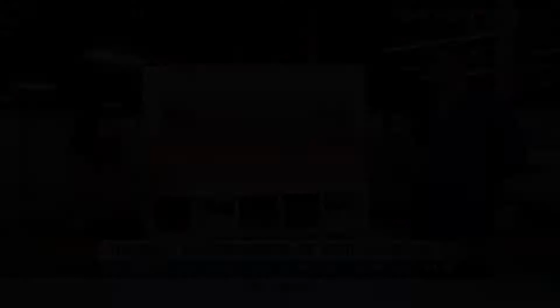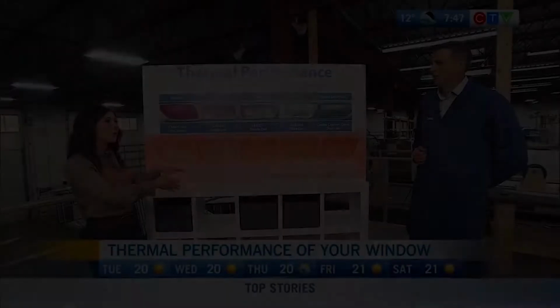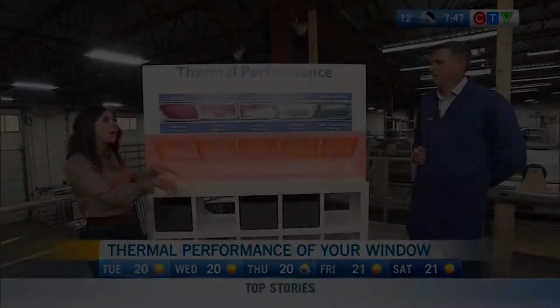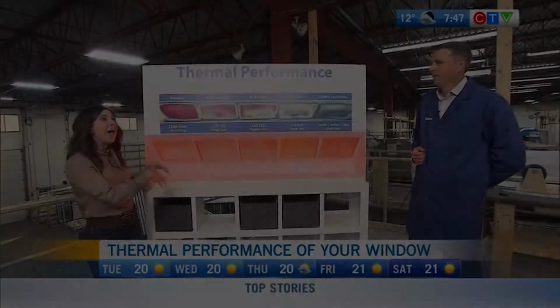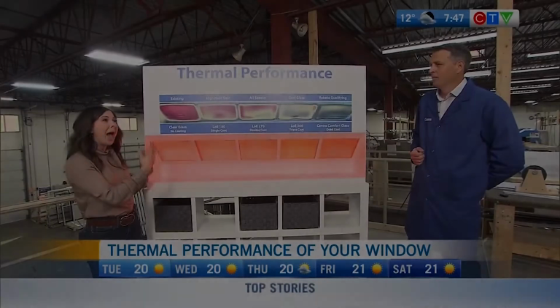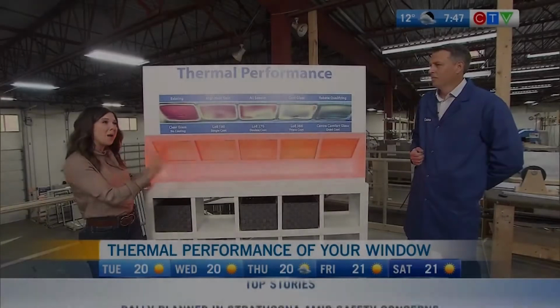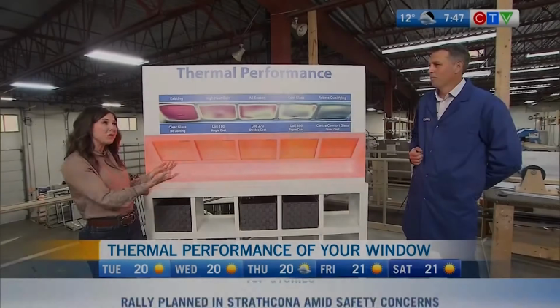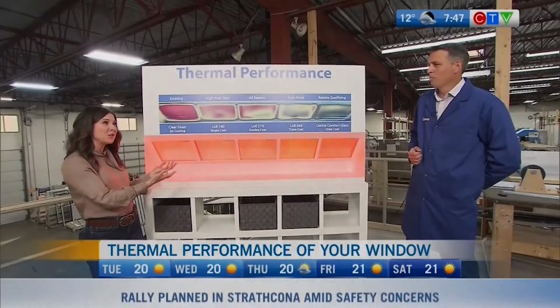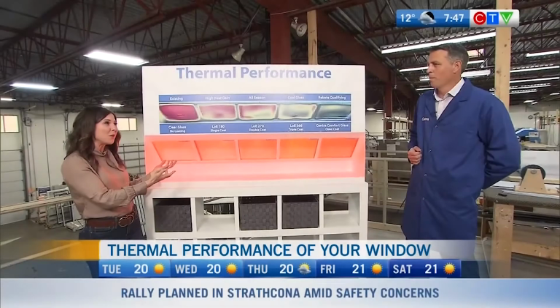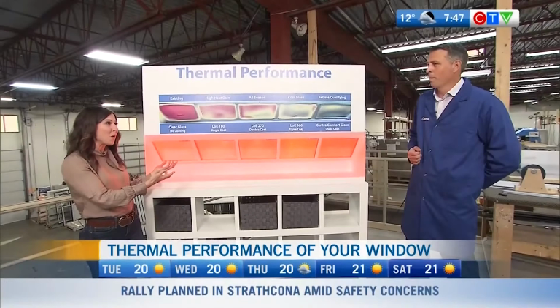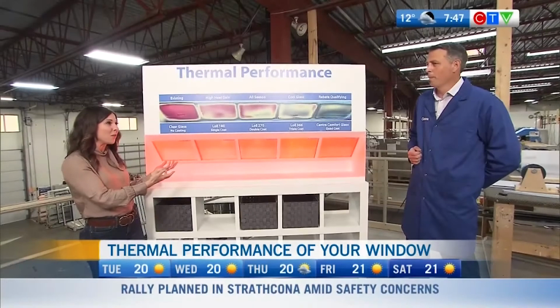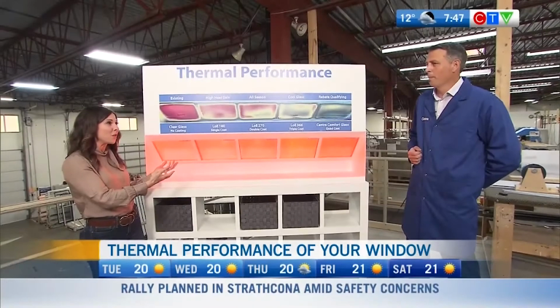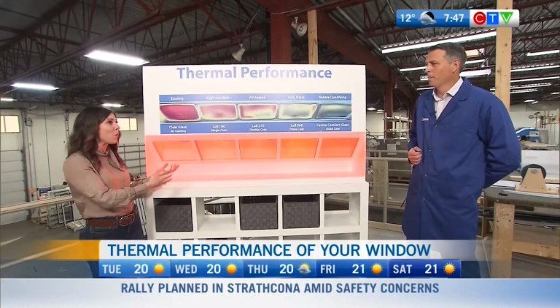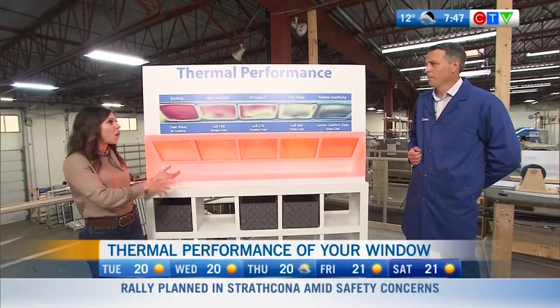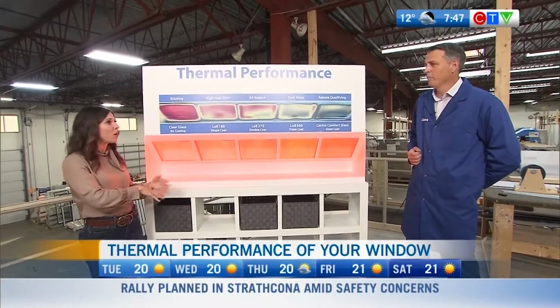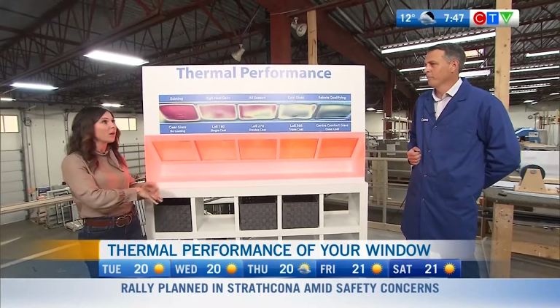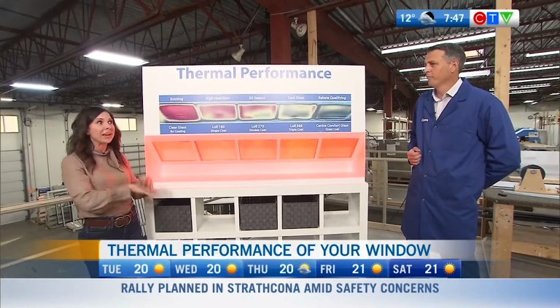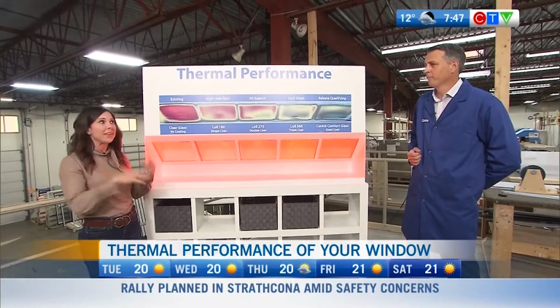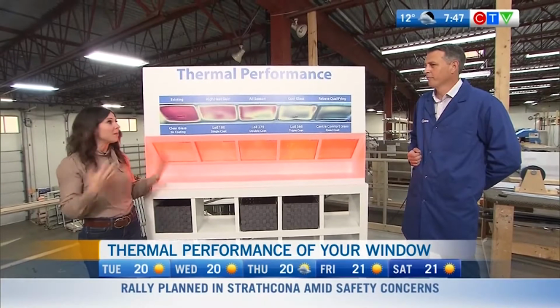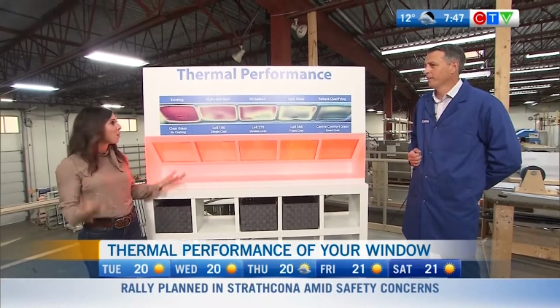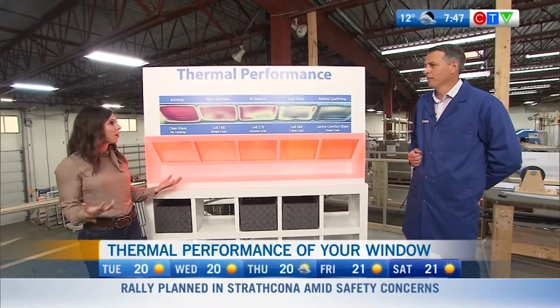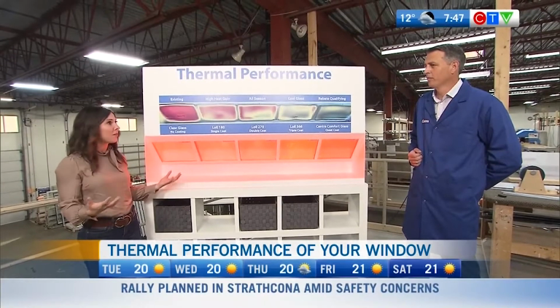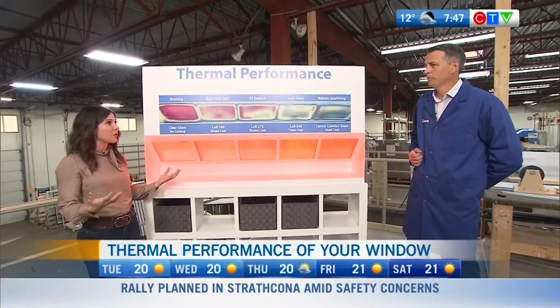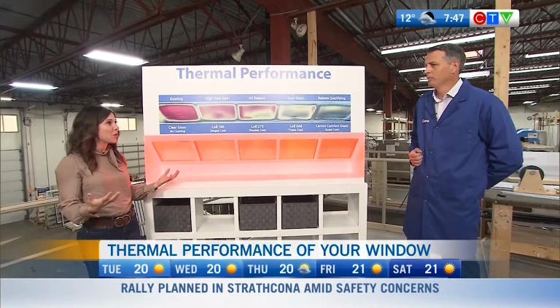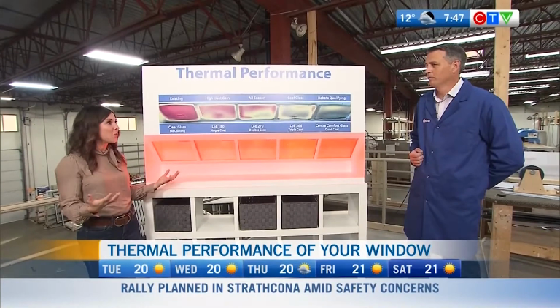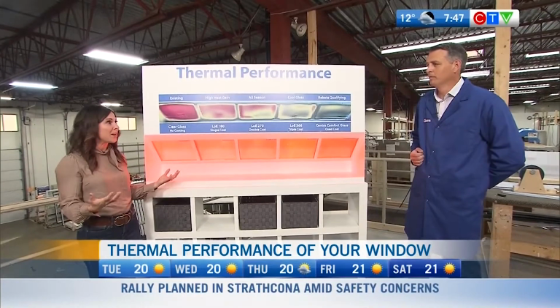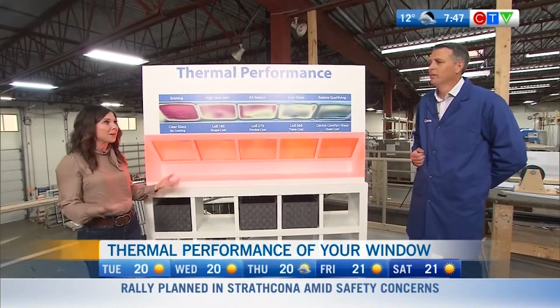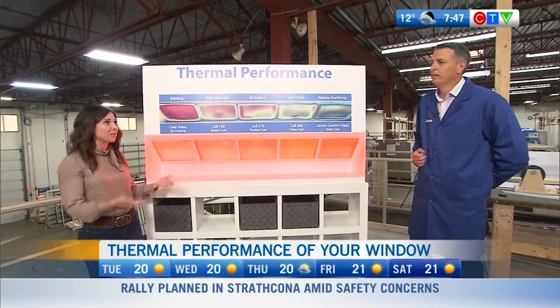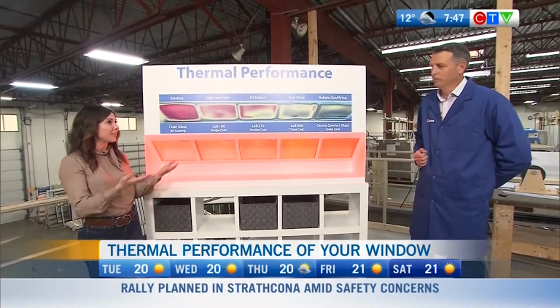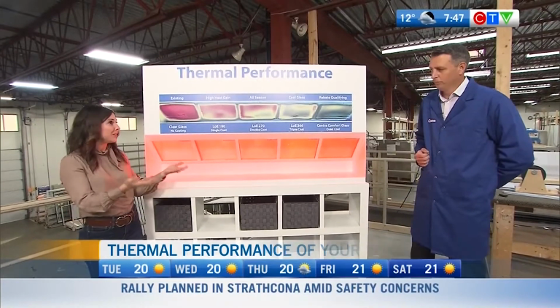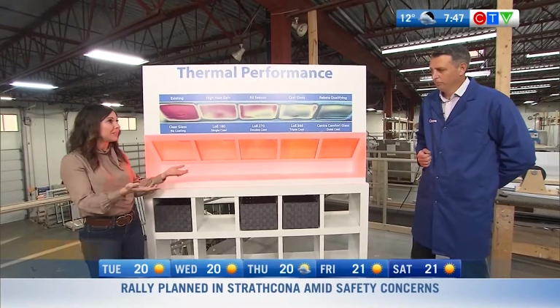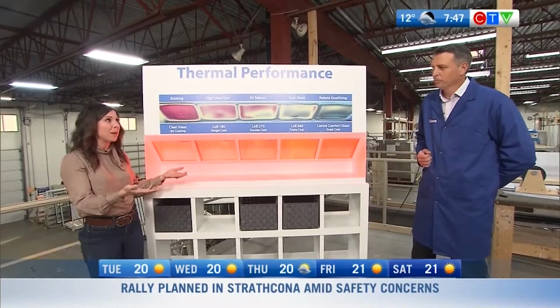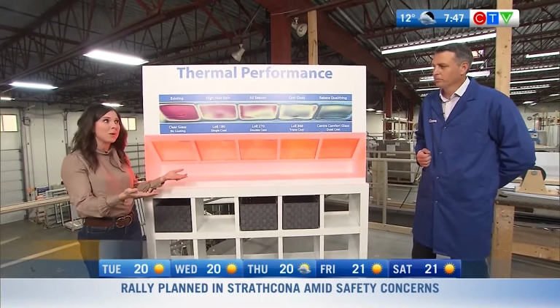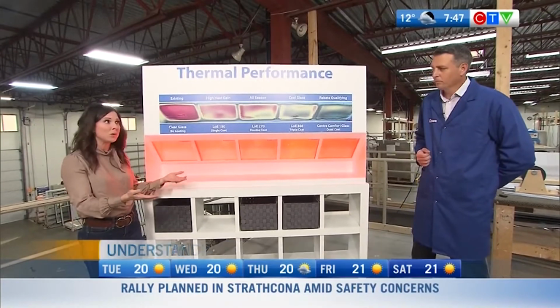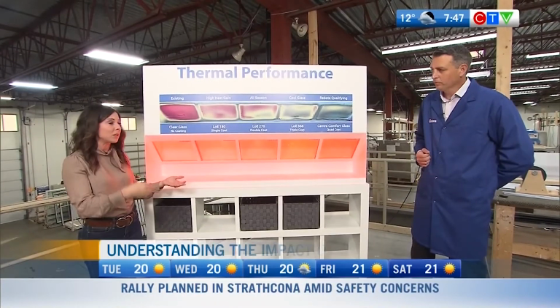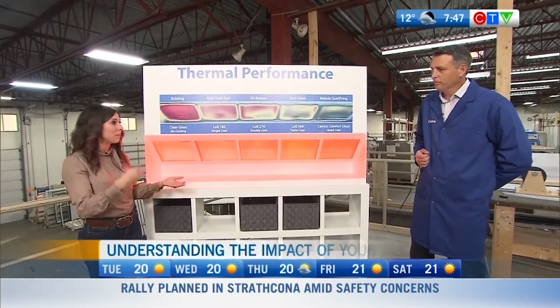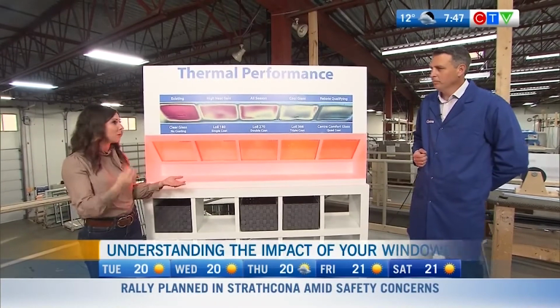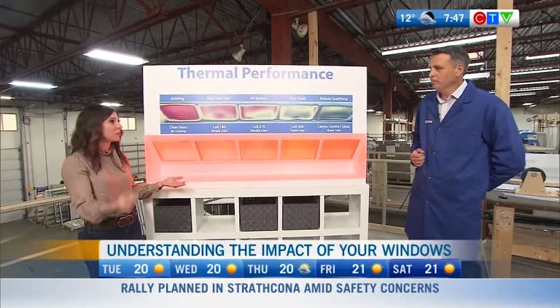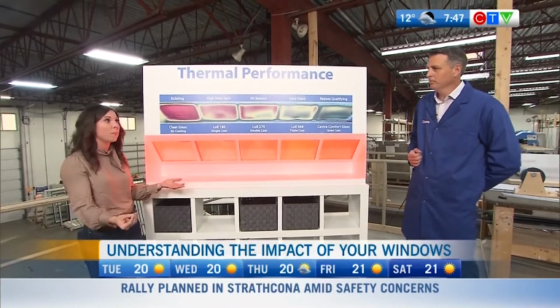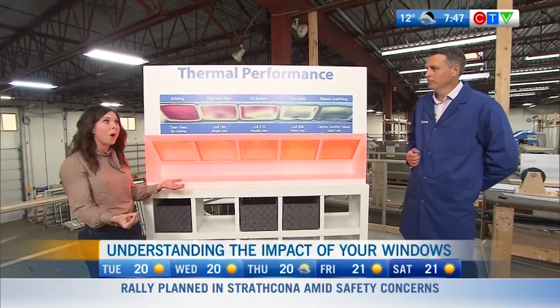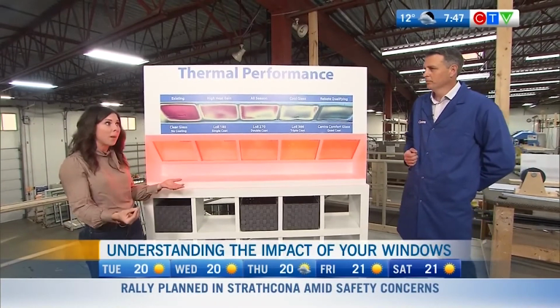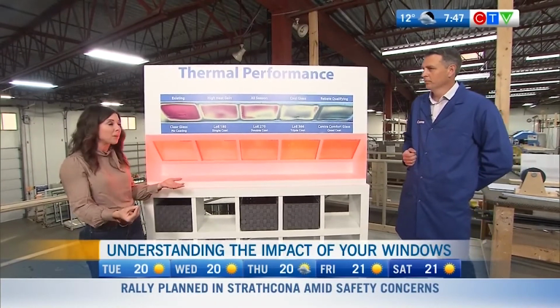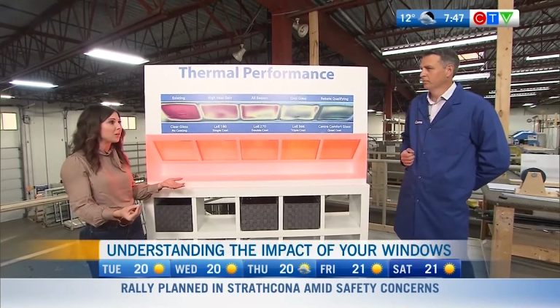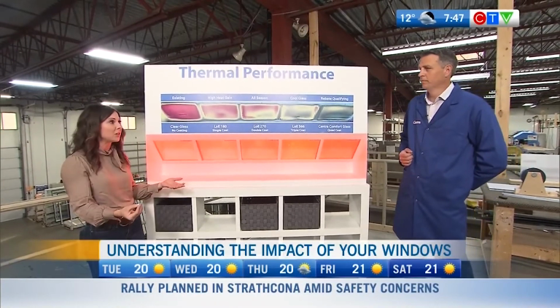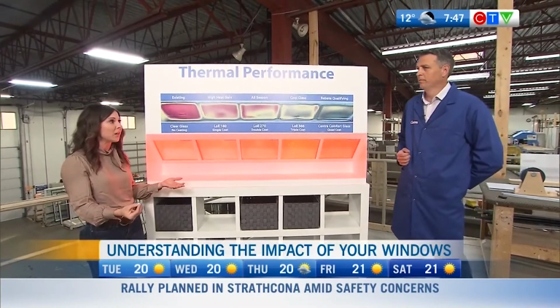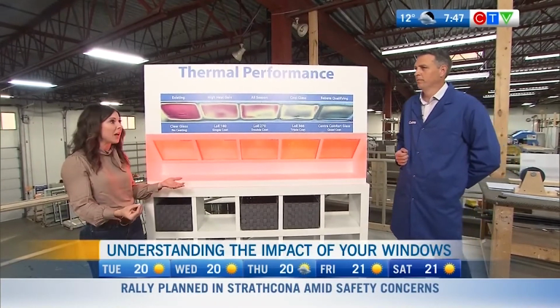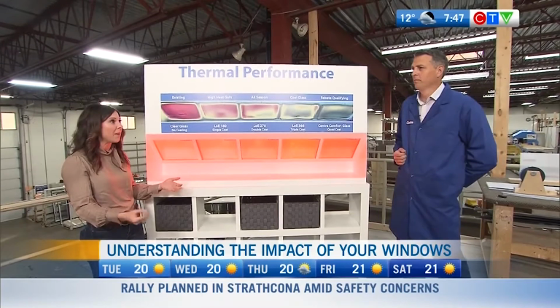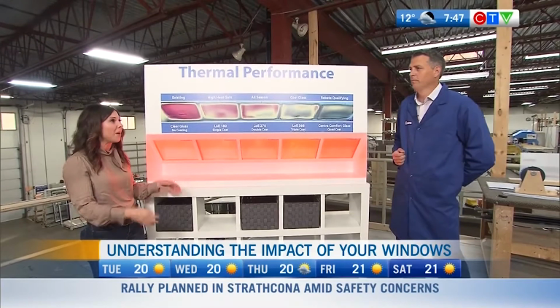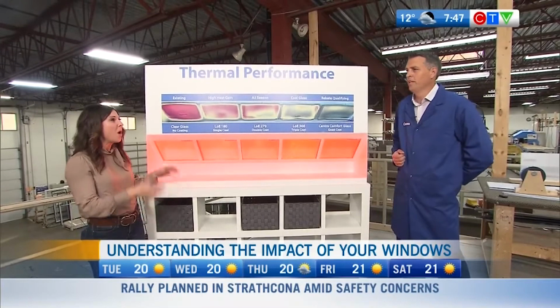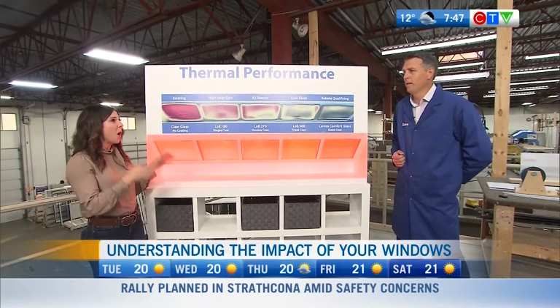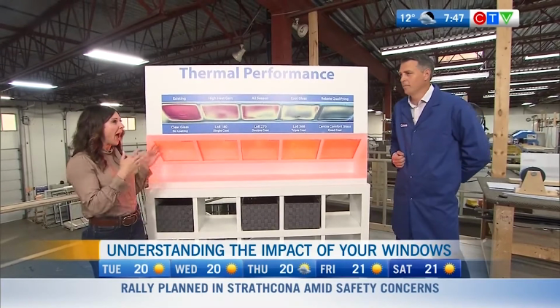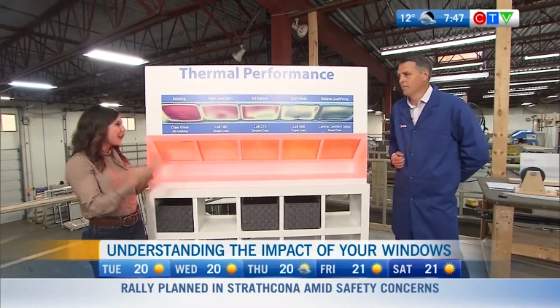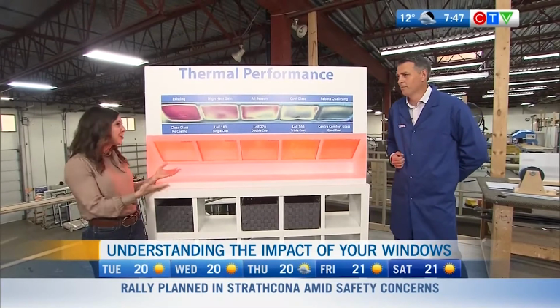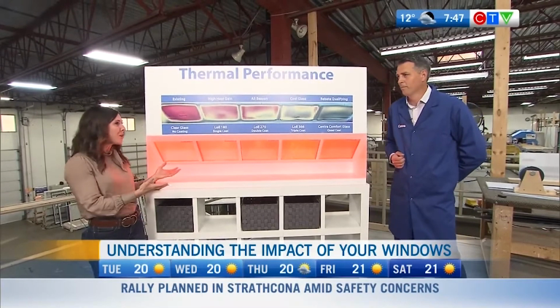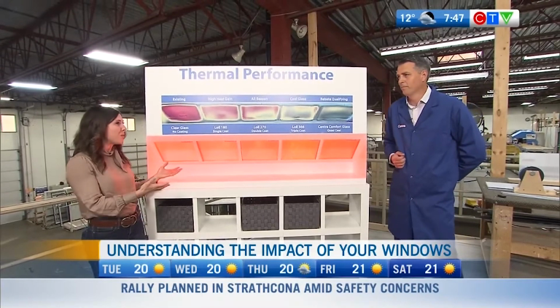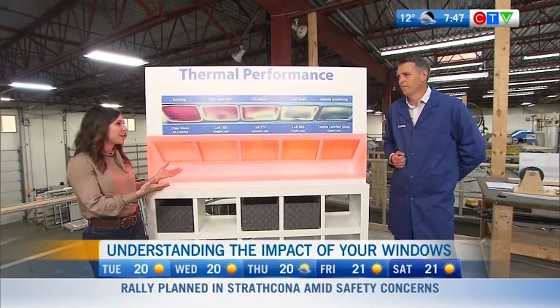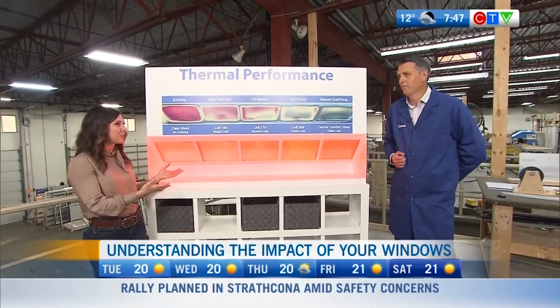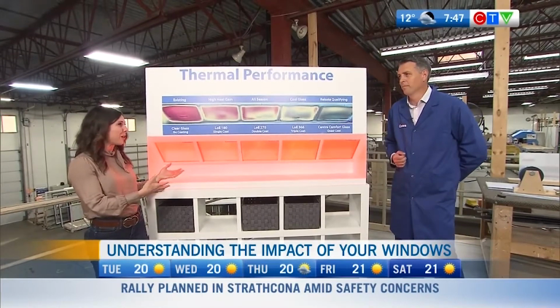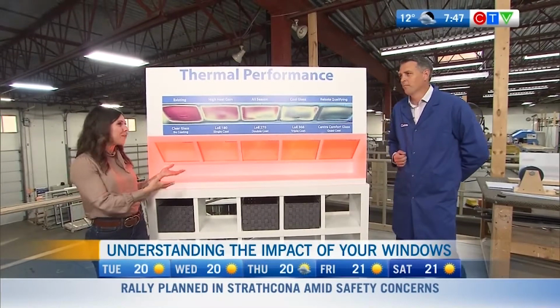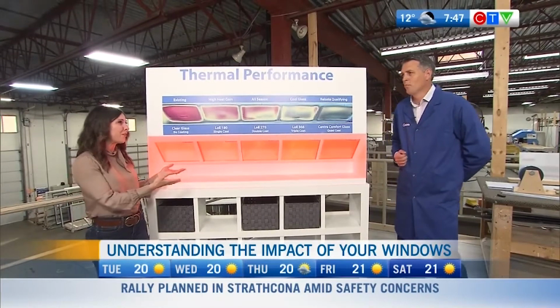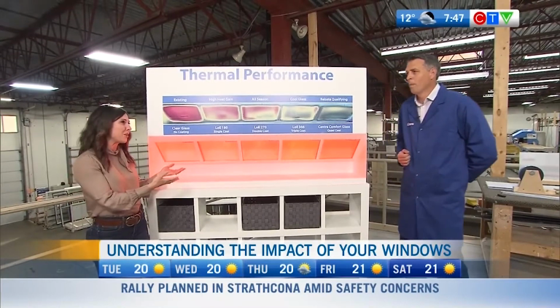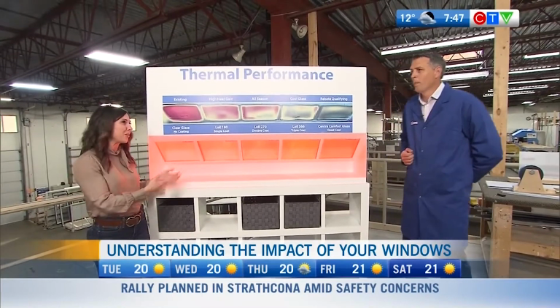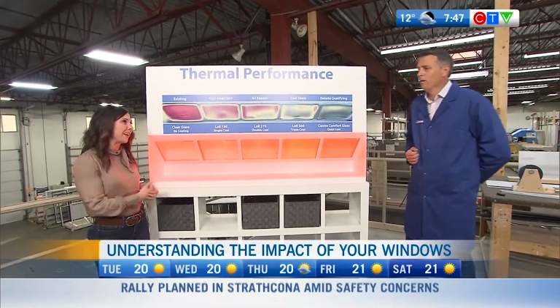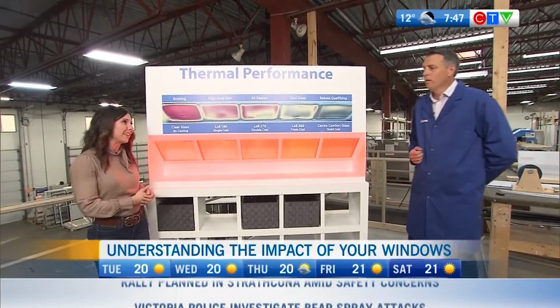So how would you know if you are in the market for new windows, say post-summer? It's a popular time — how do you know what's right for you?